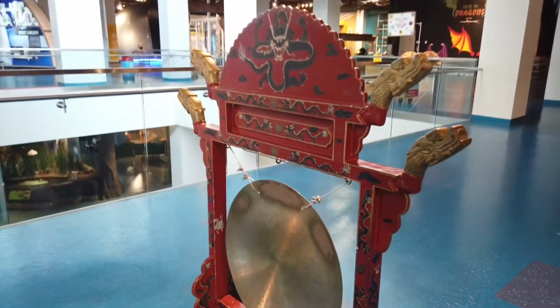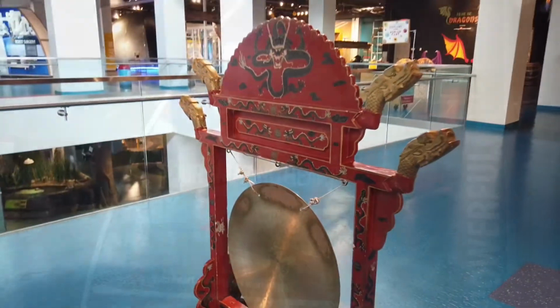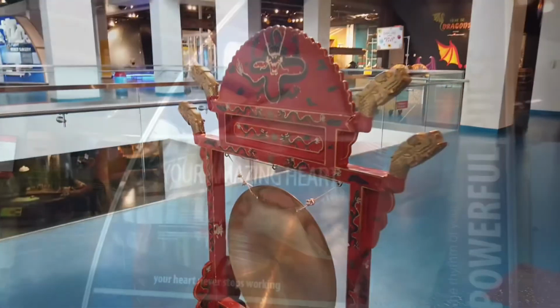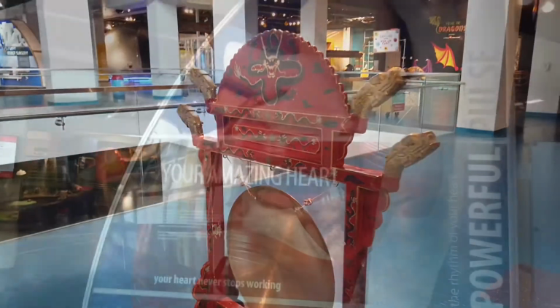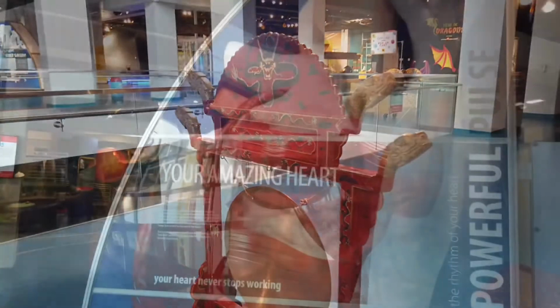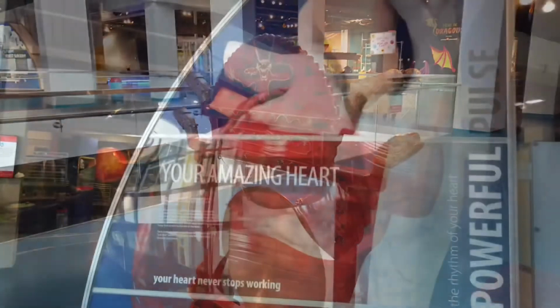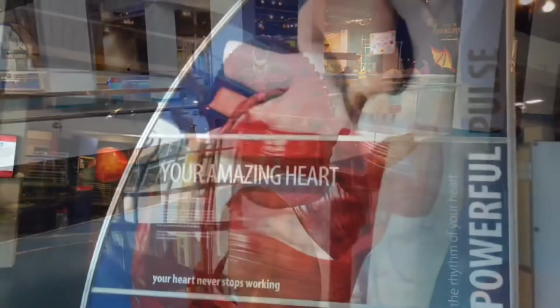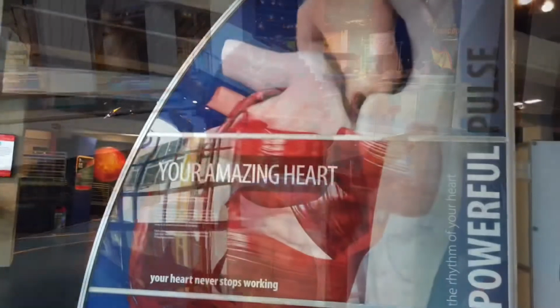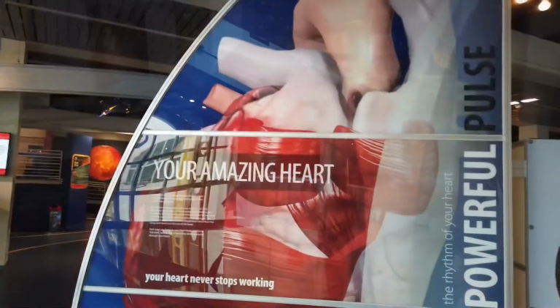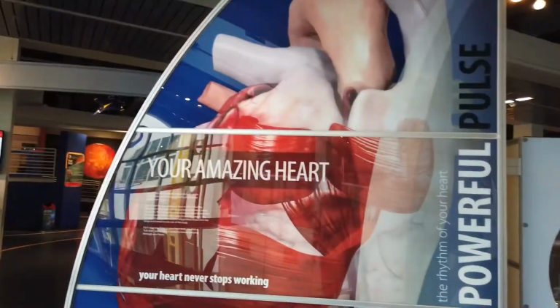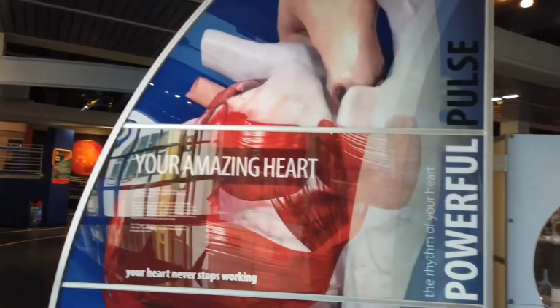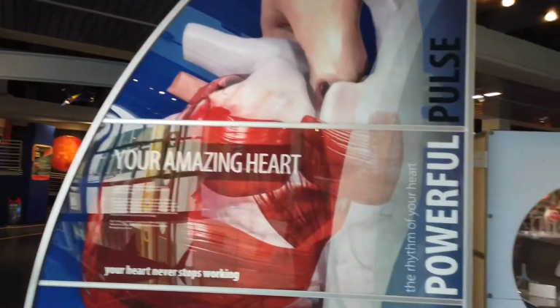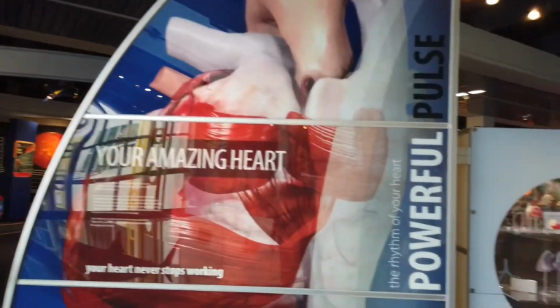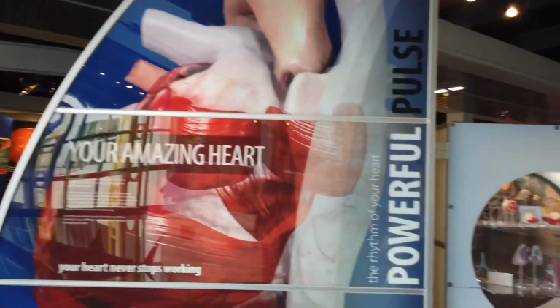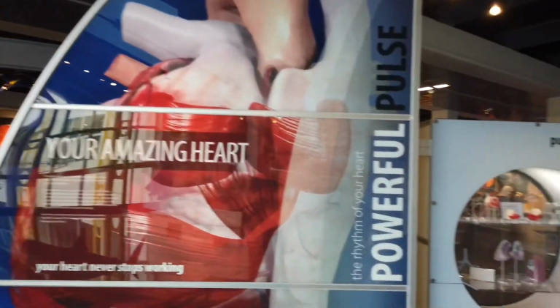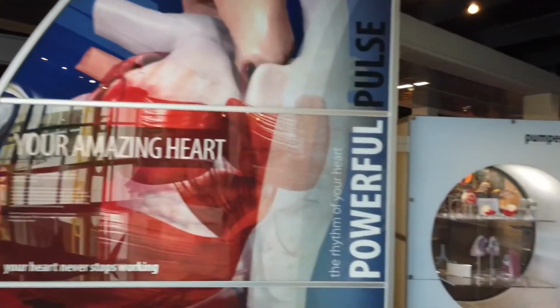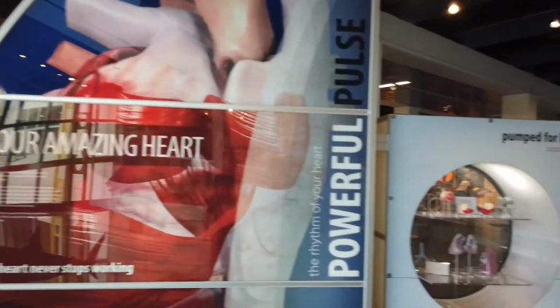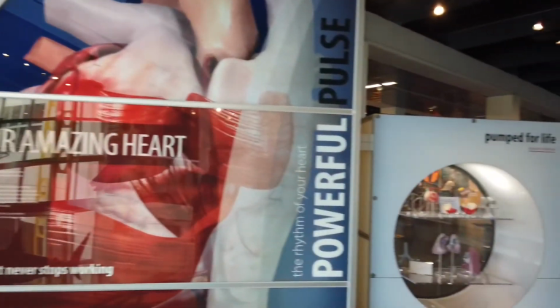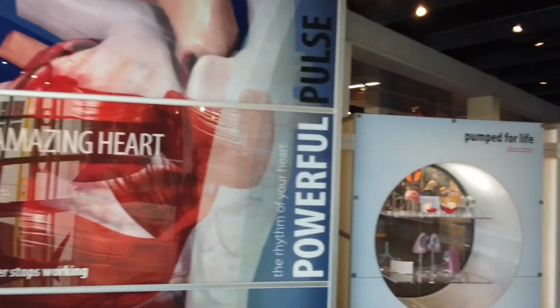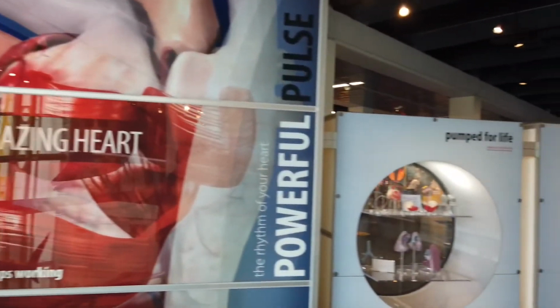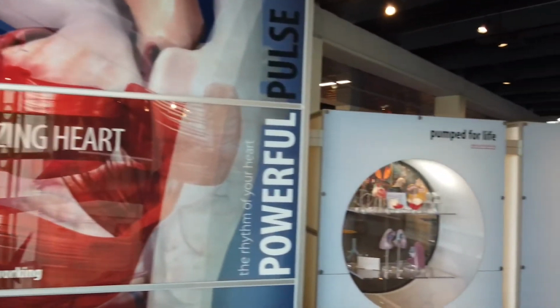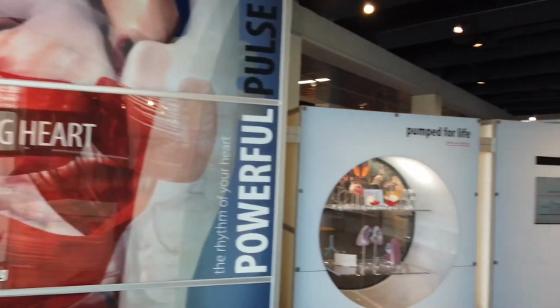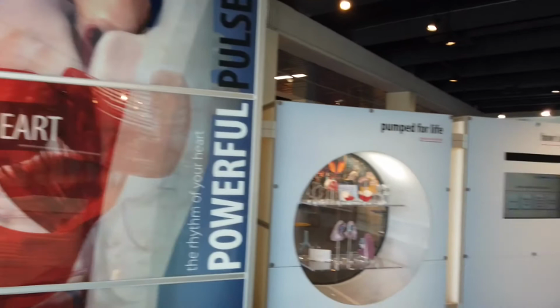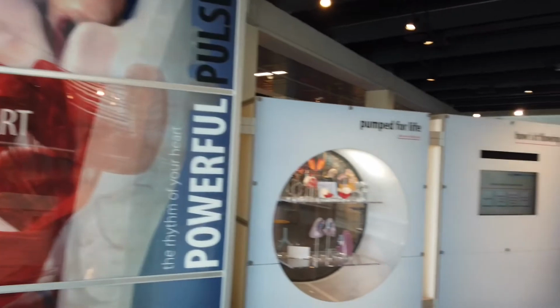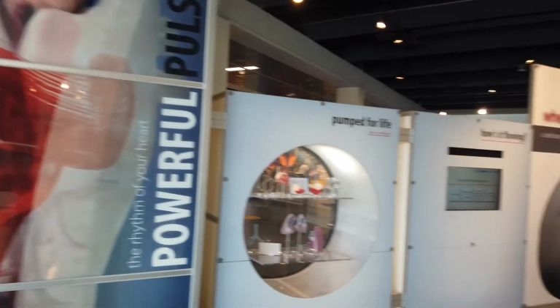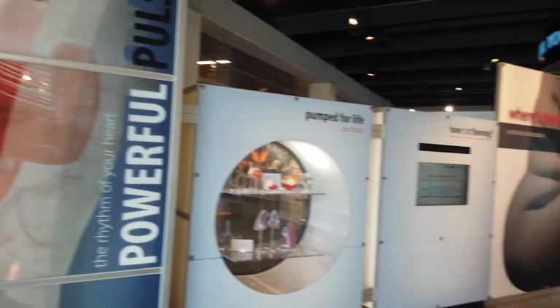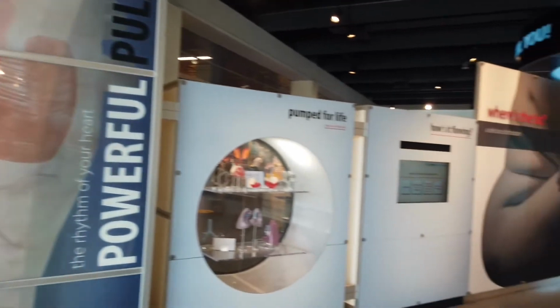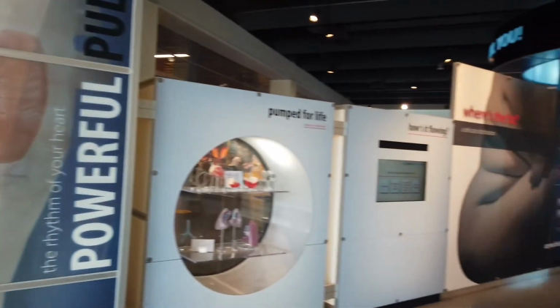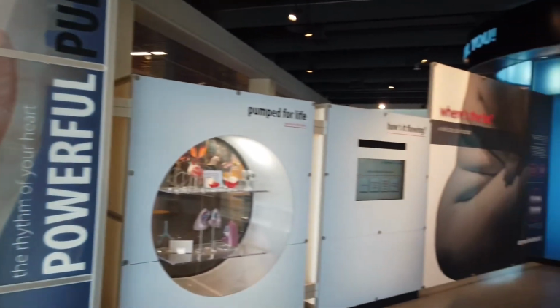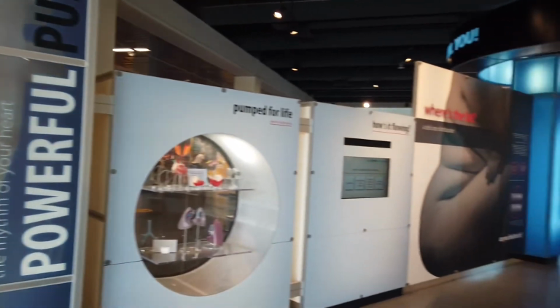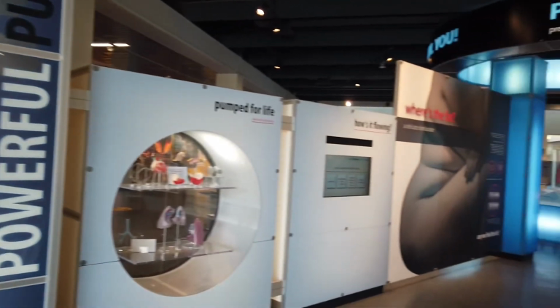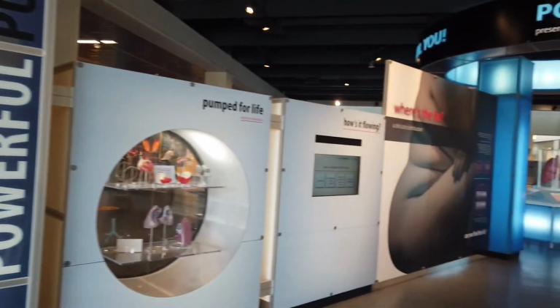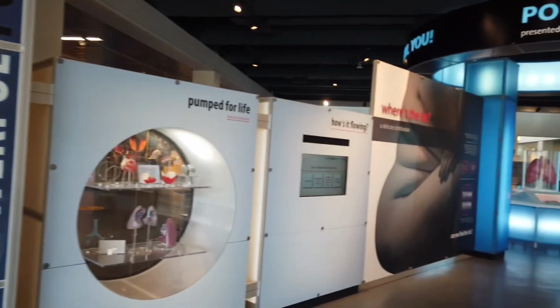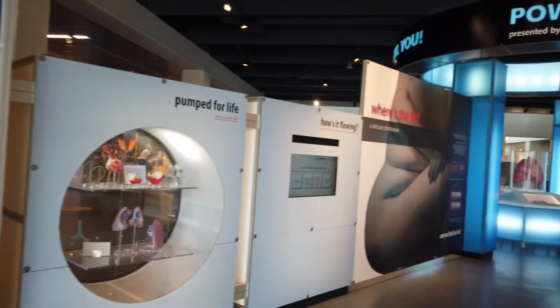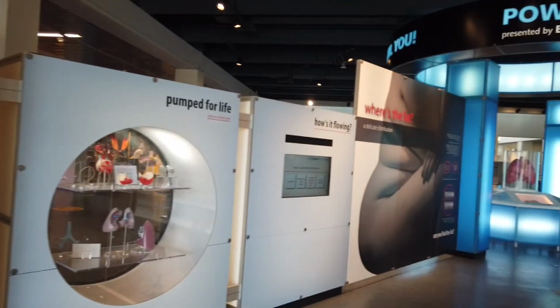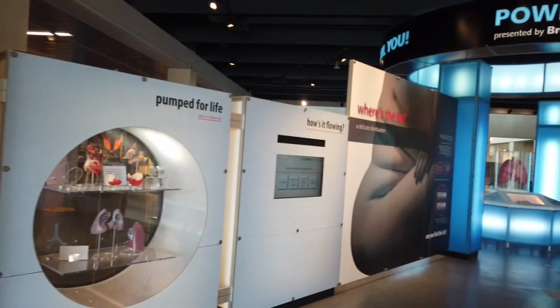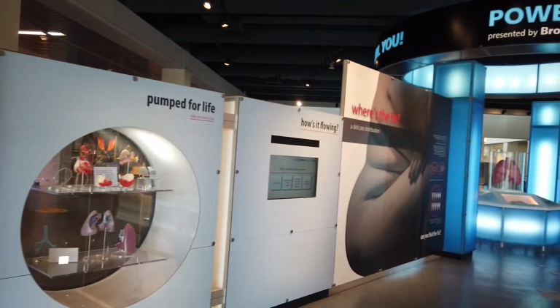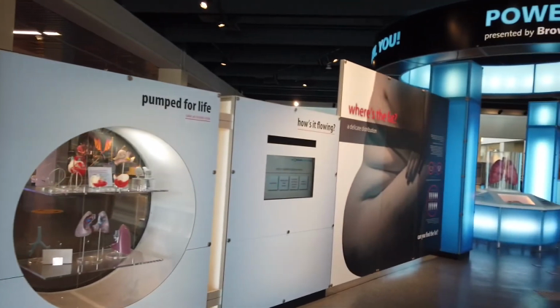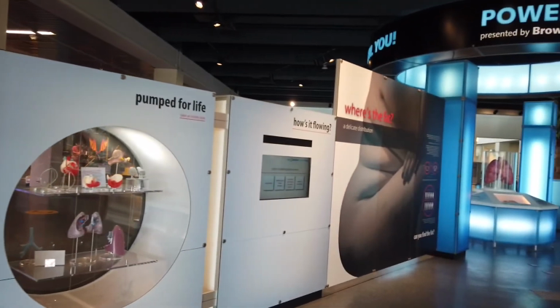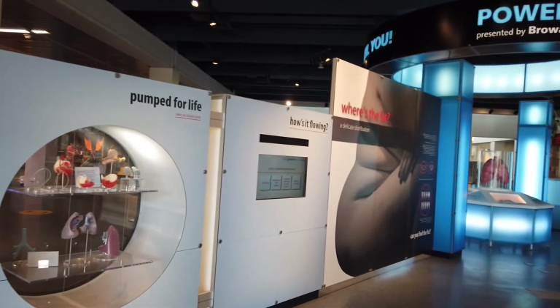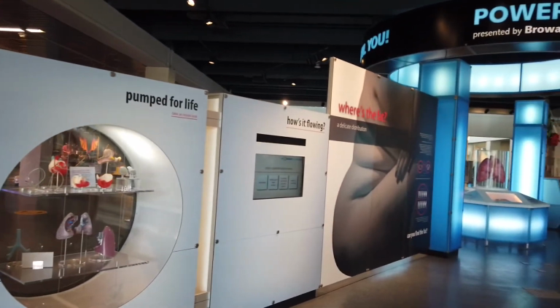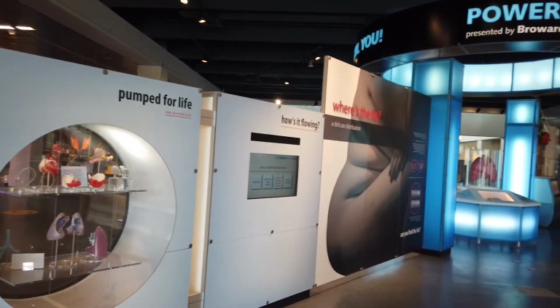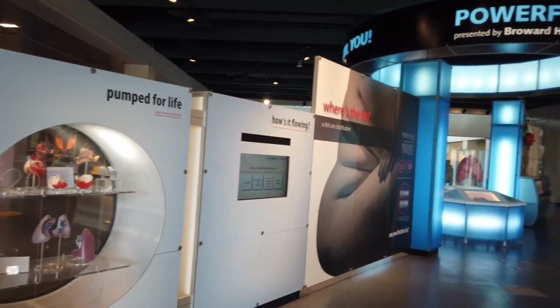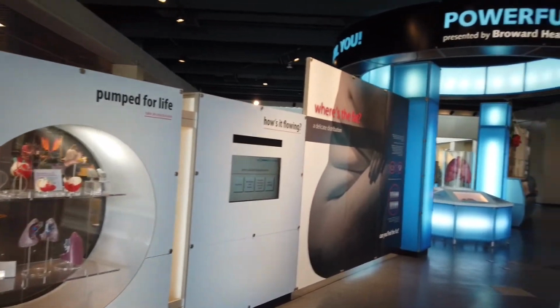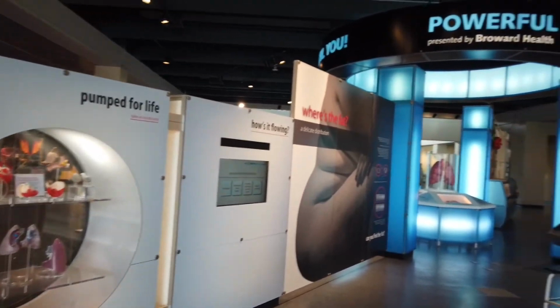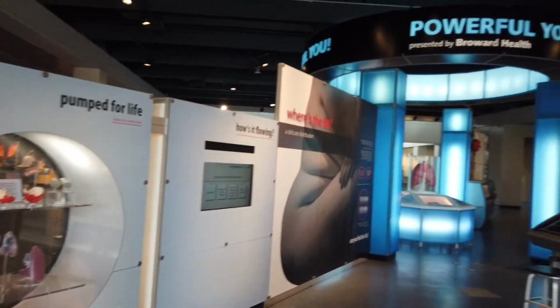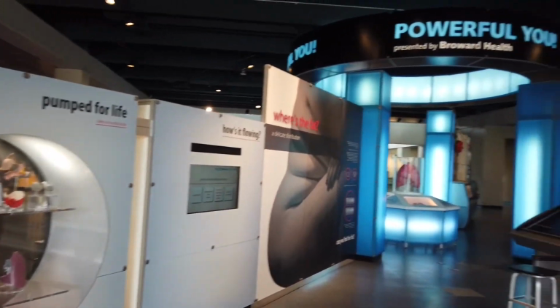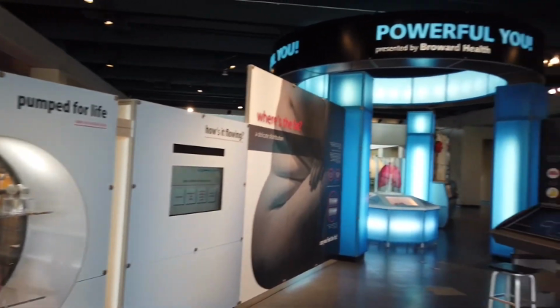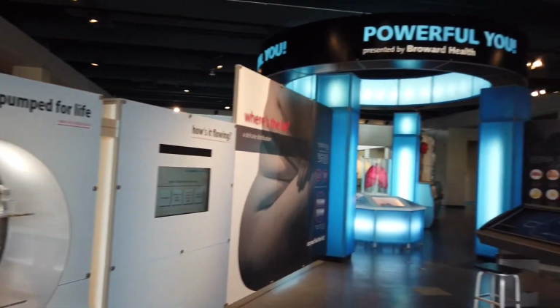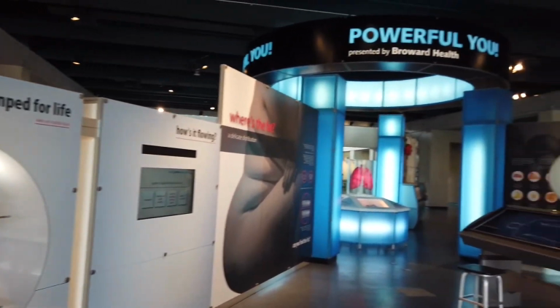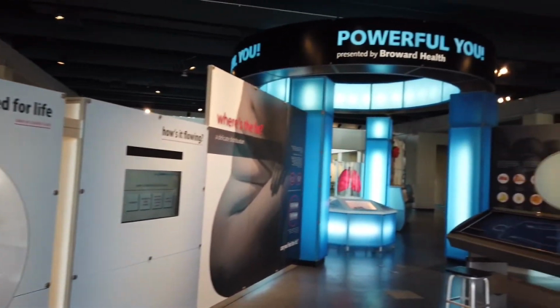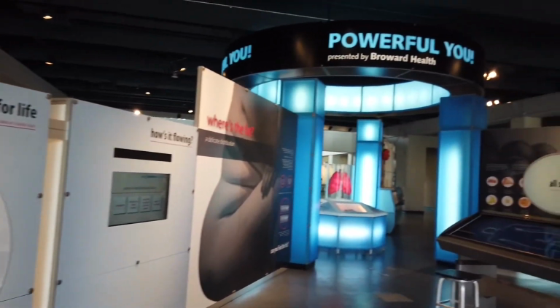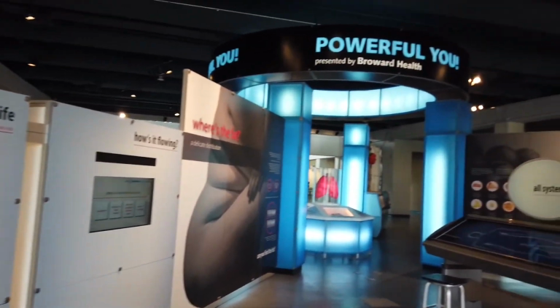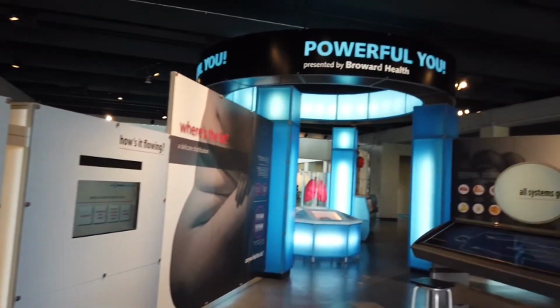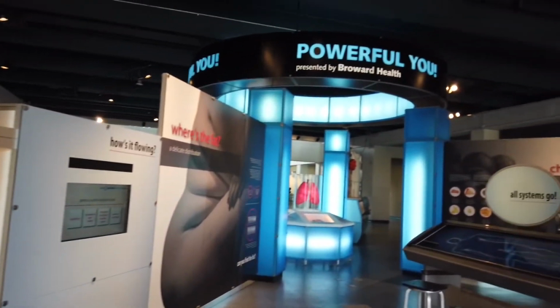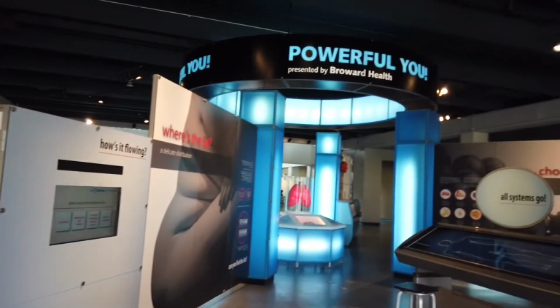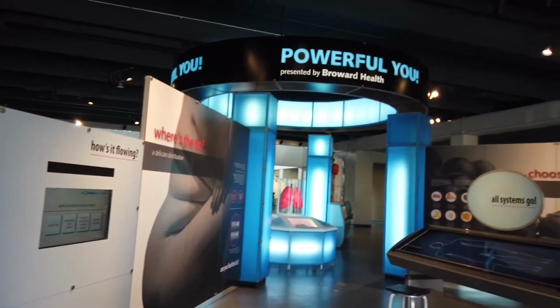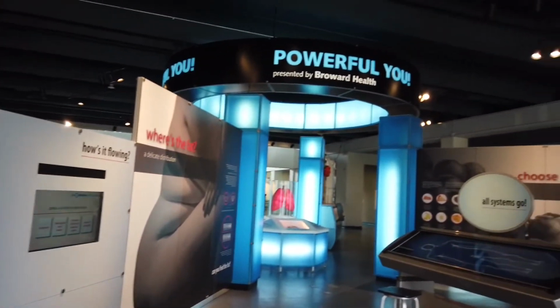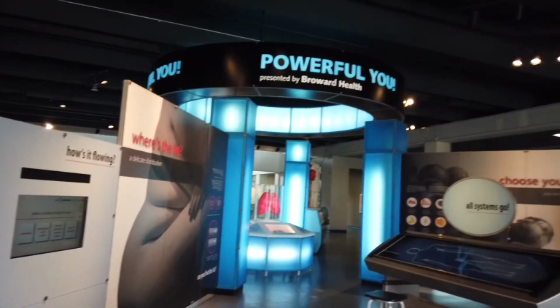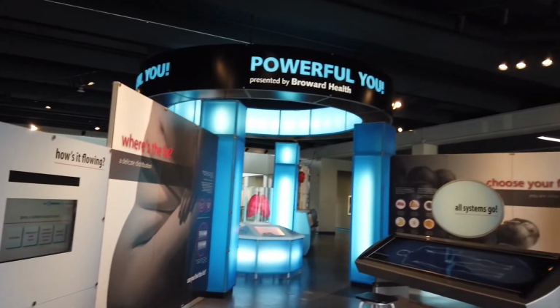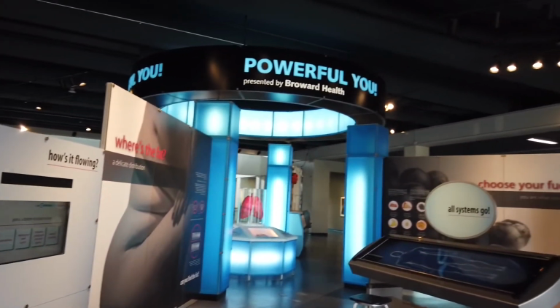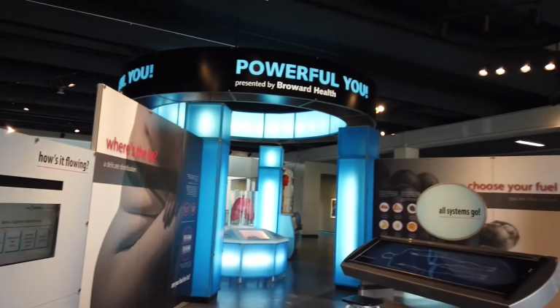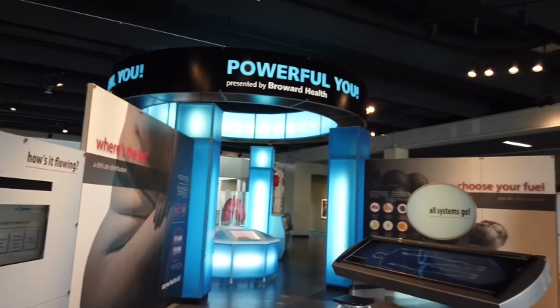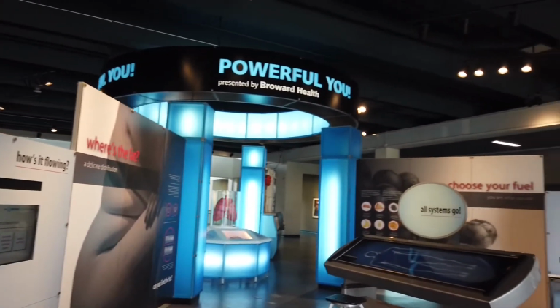The exhibit about the heart and your body is very, very good. It teaches you a lot.